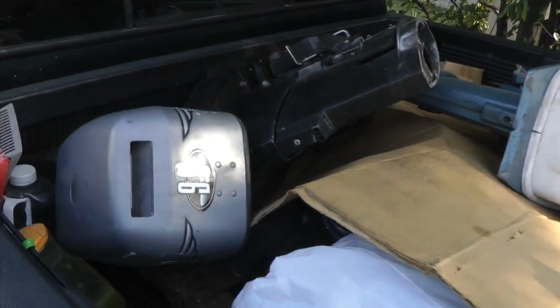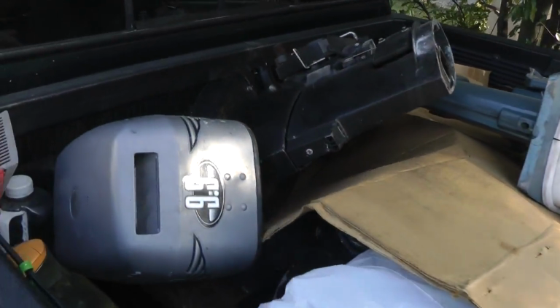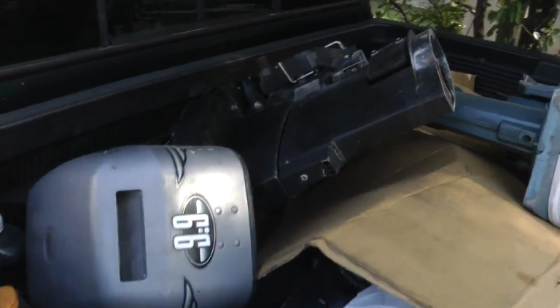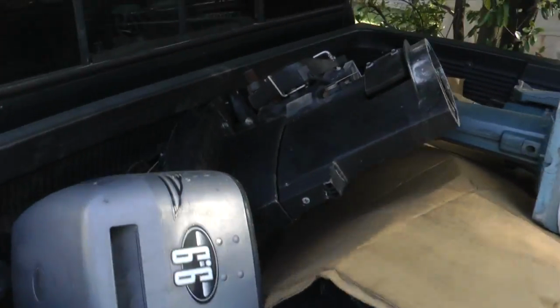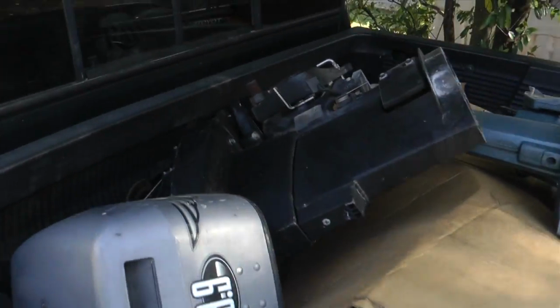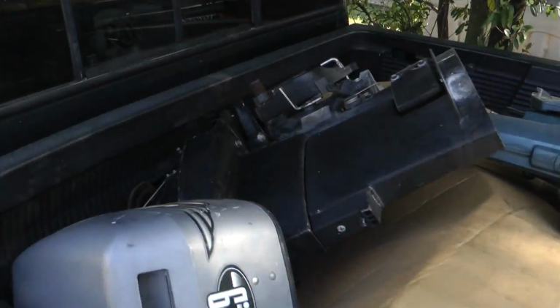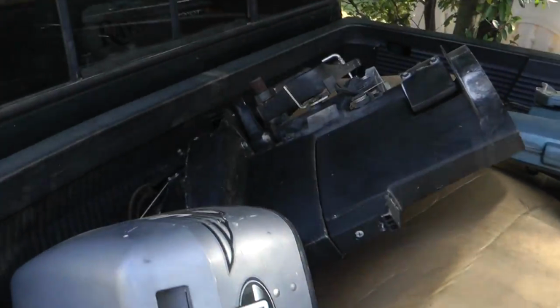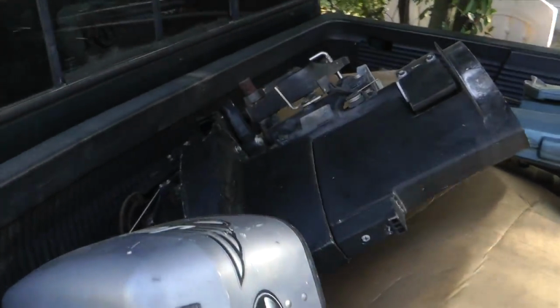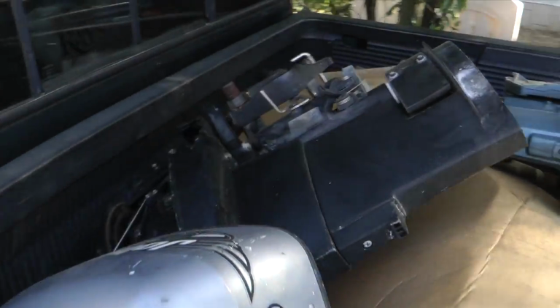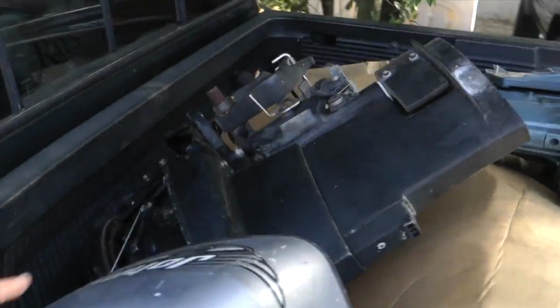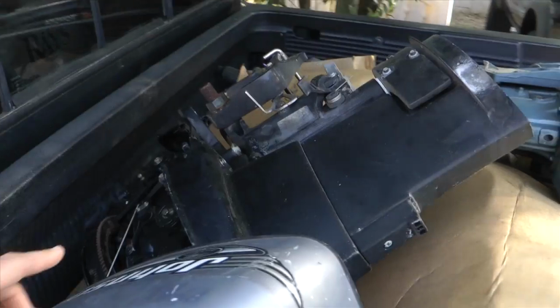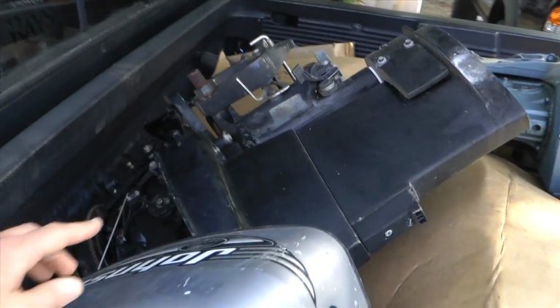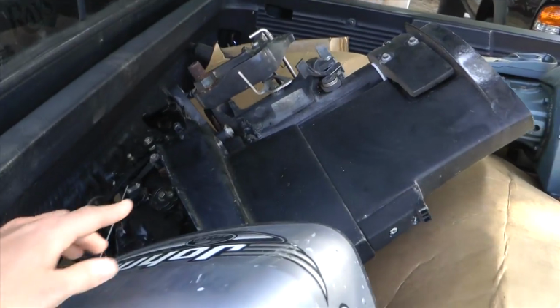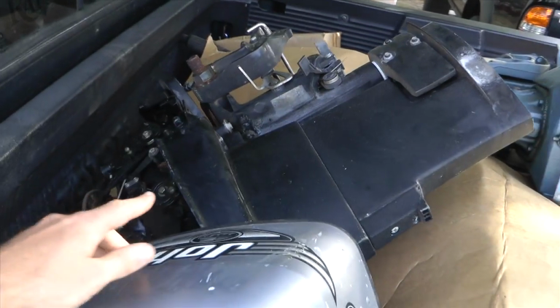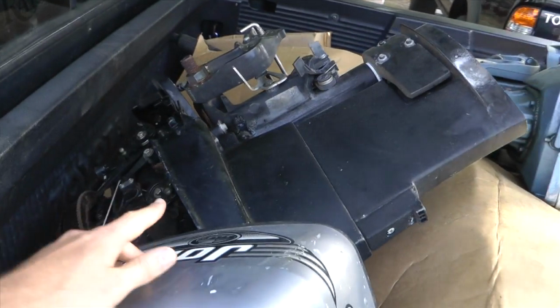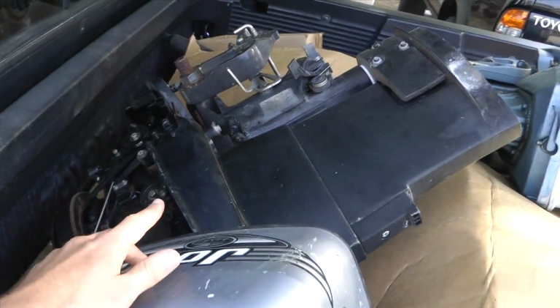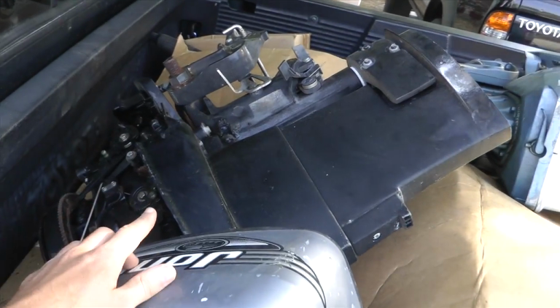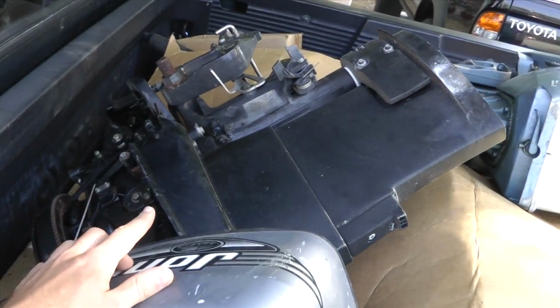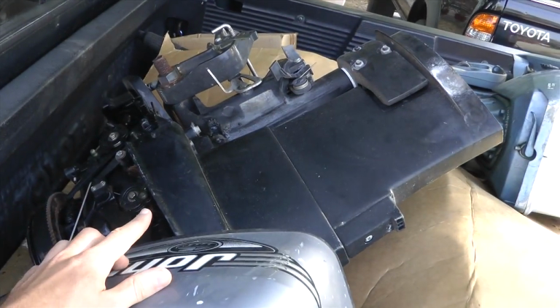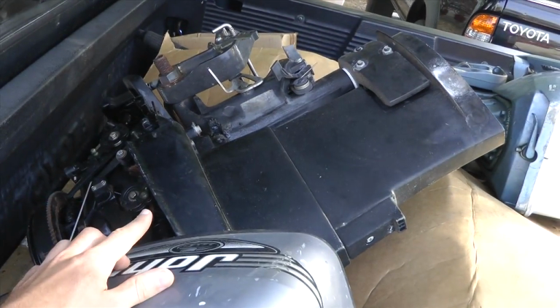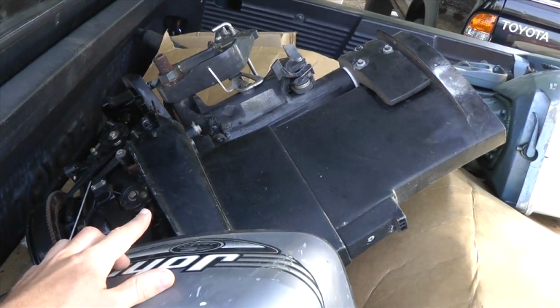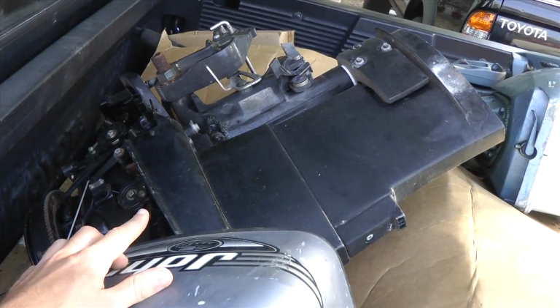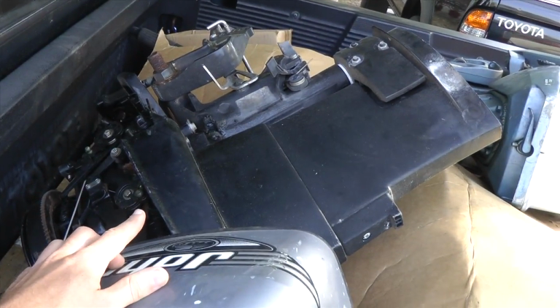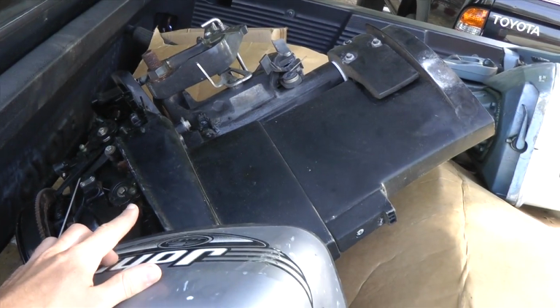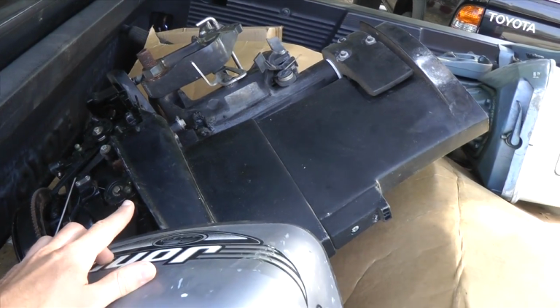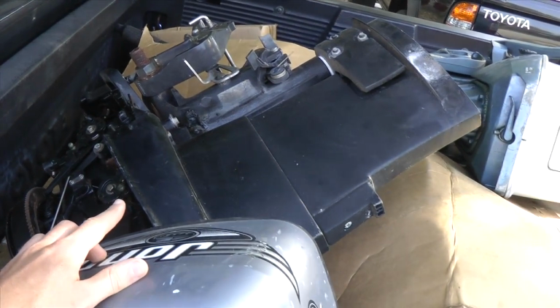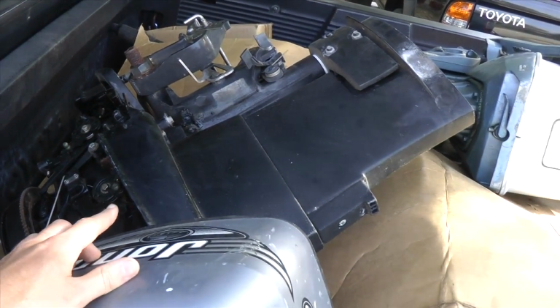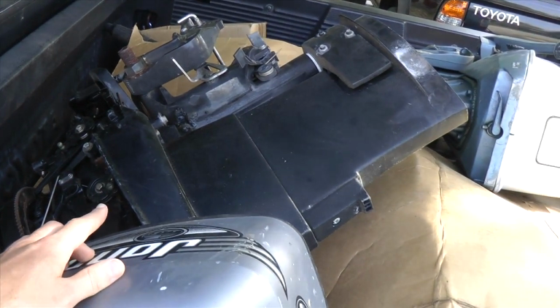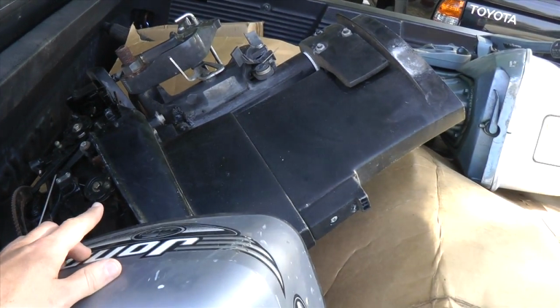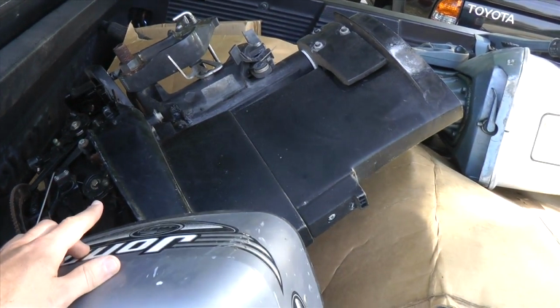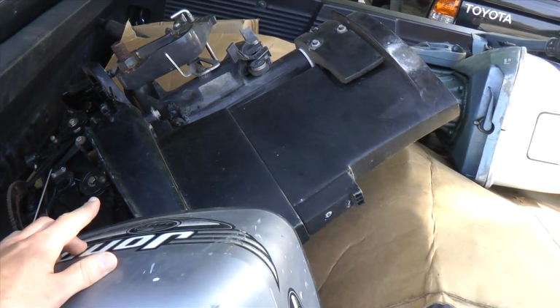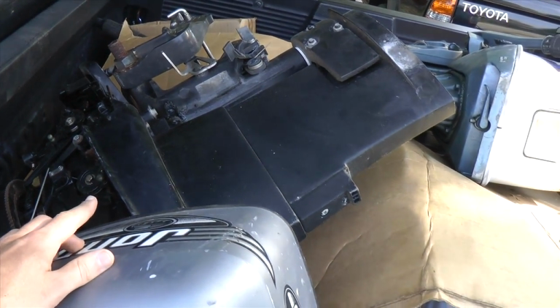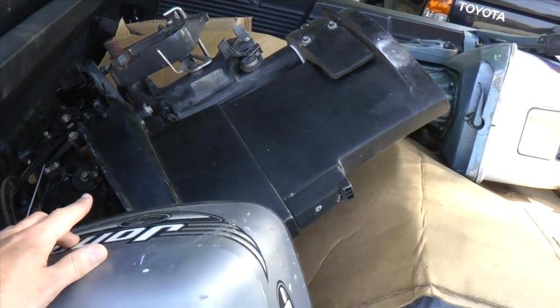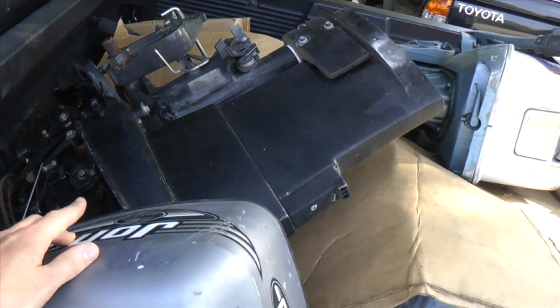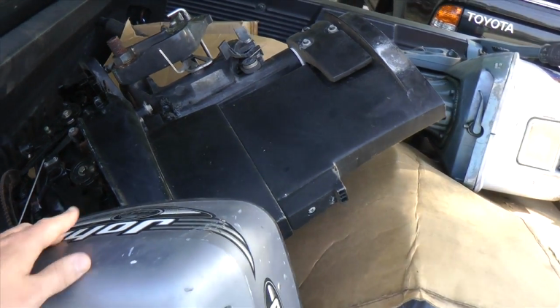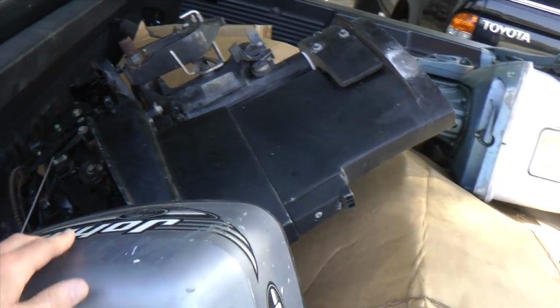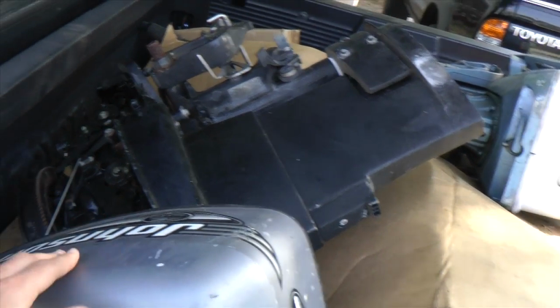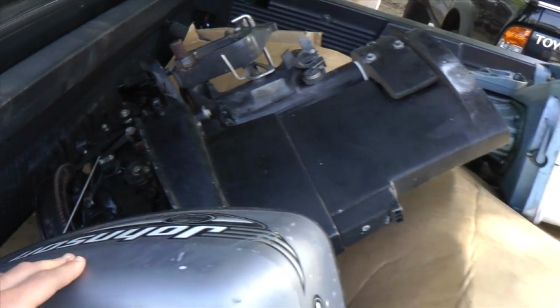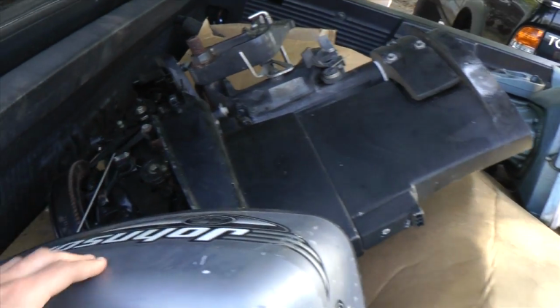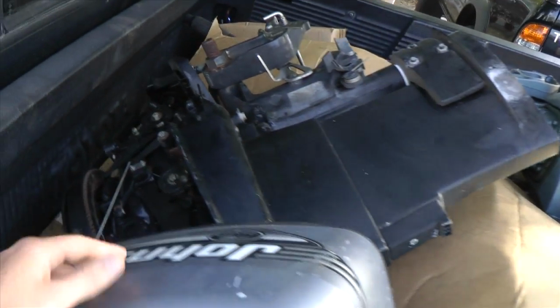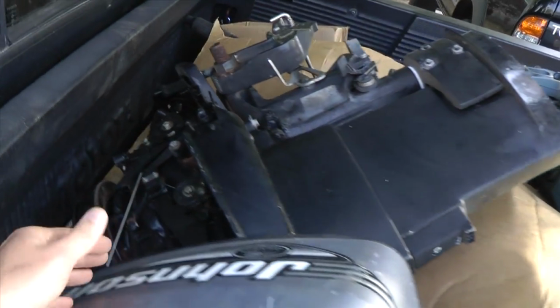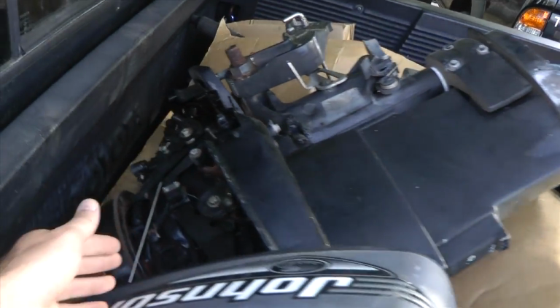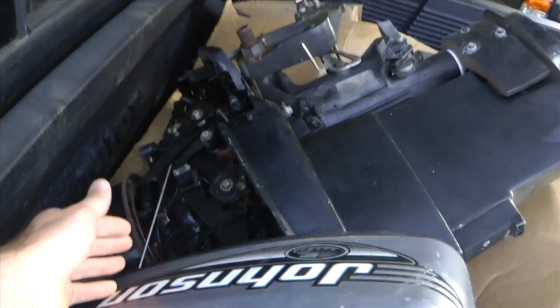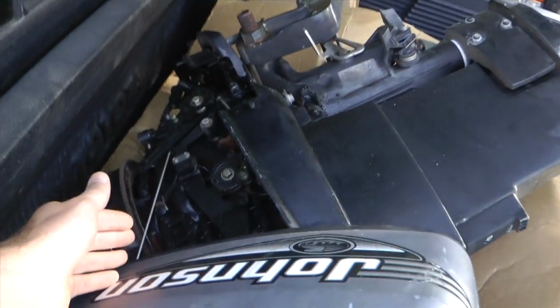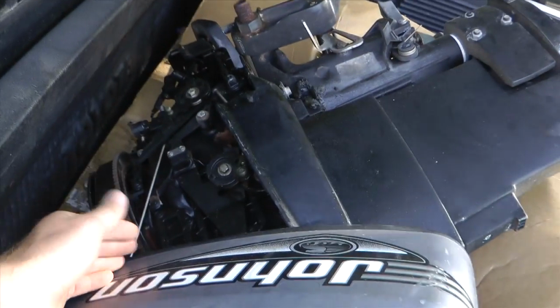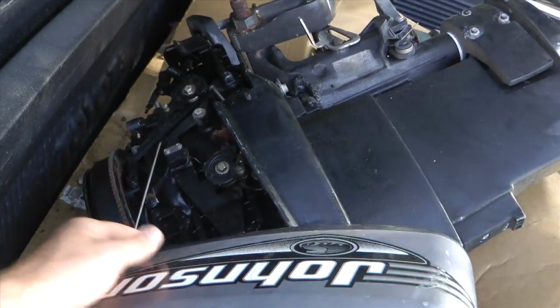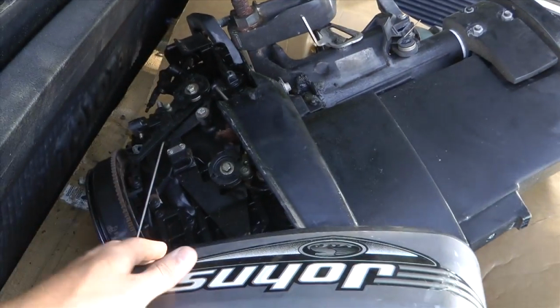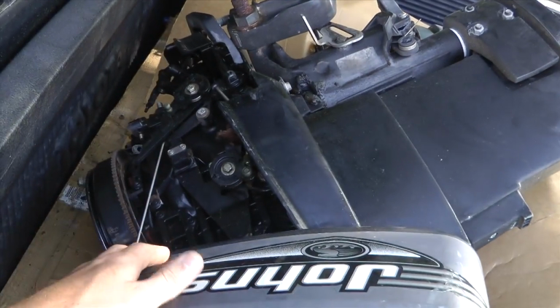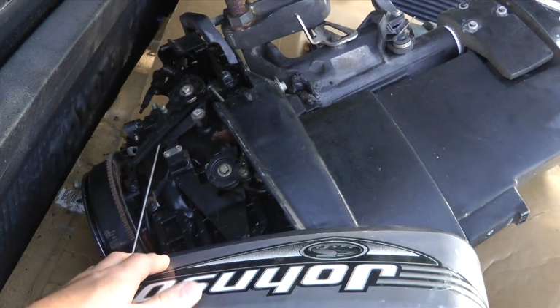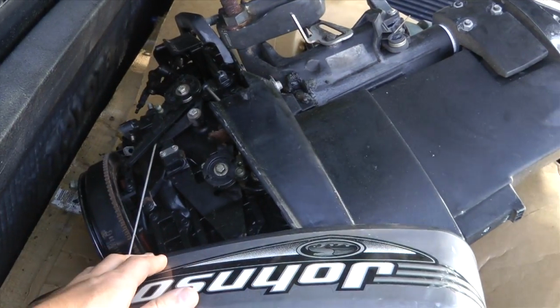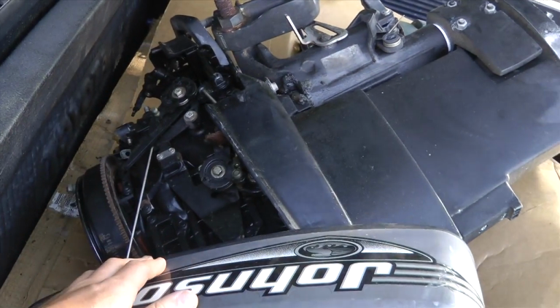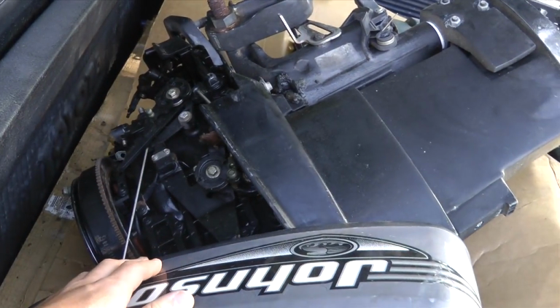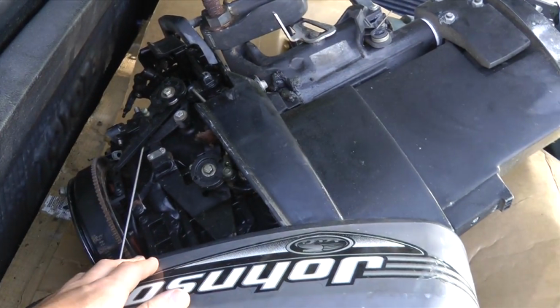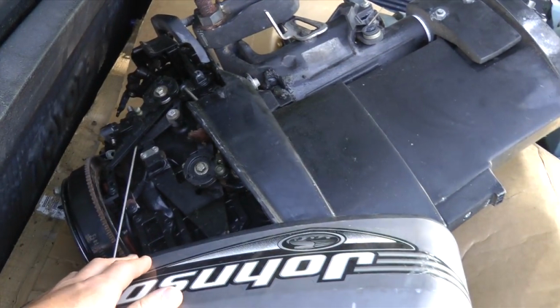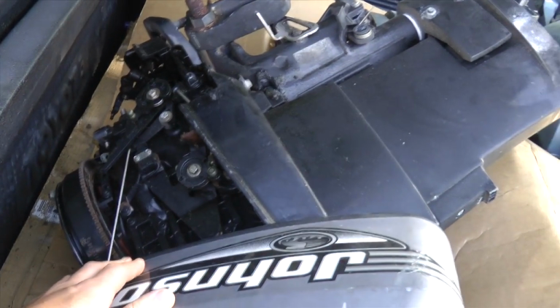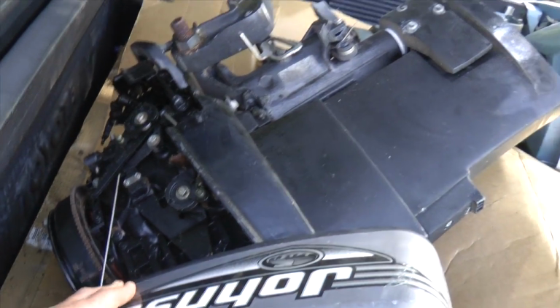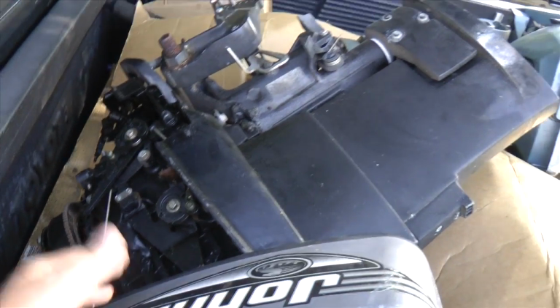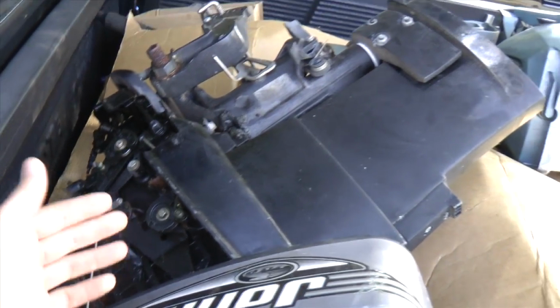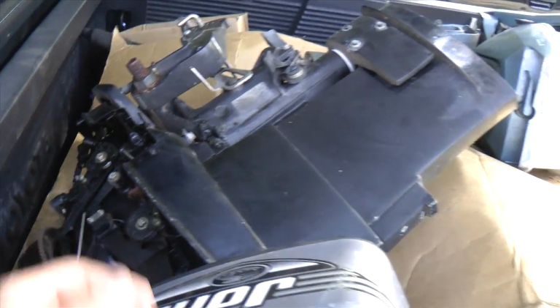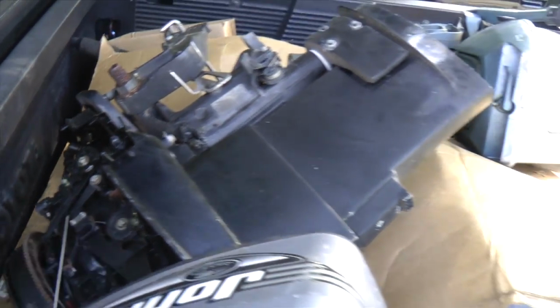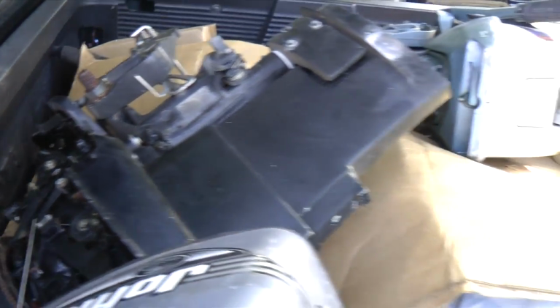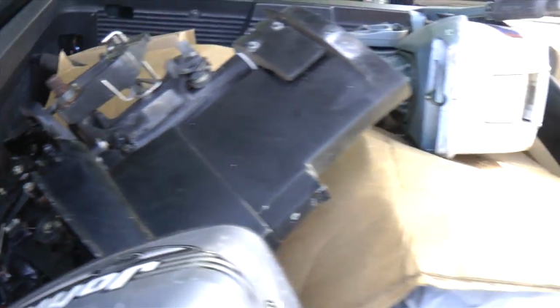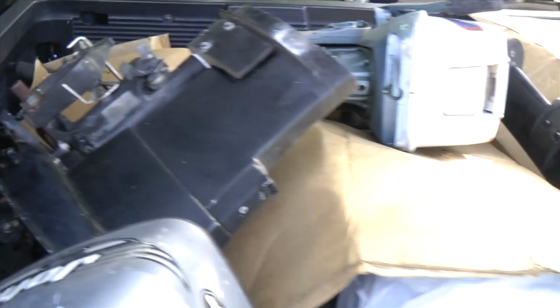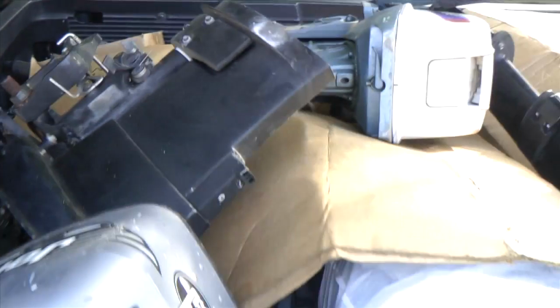We have a 25 Mercury. The power head's good but it's pretty much for parts.